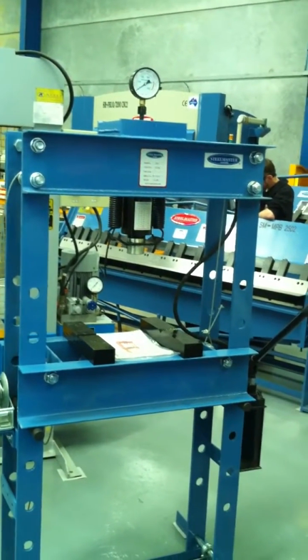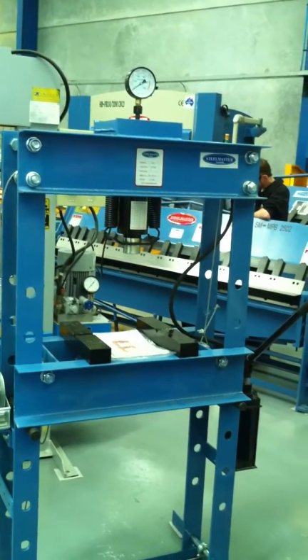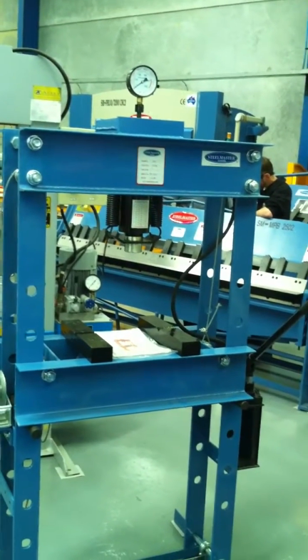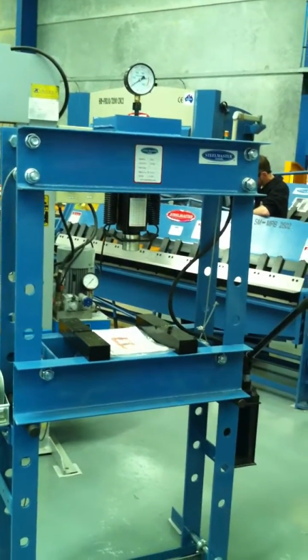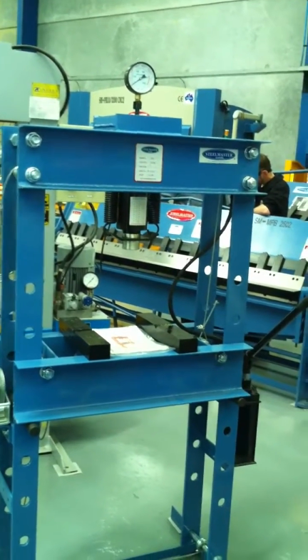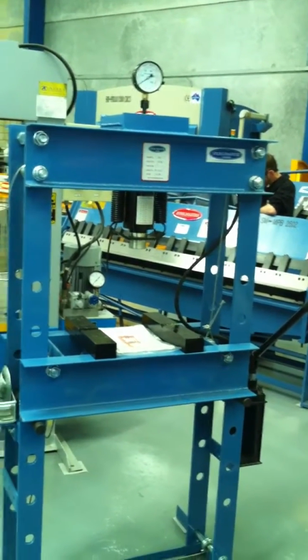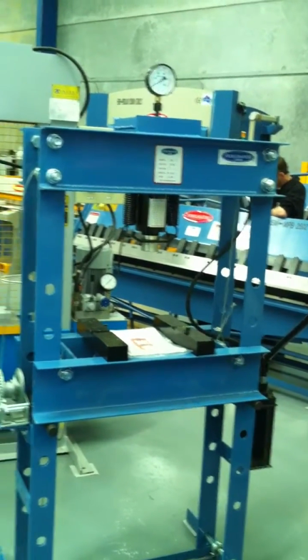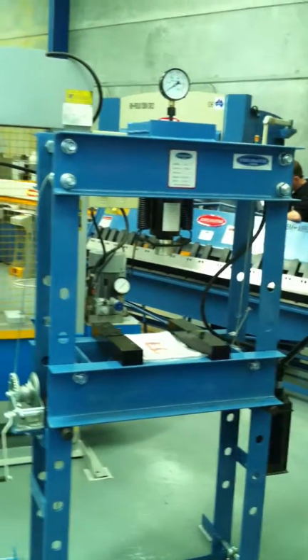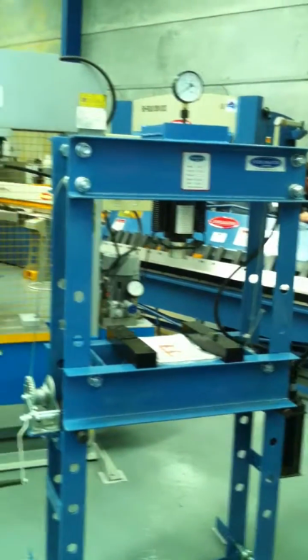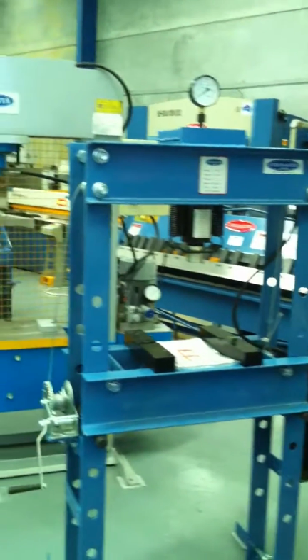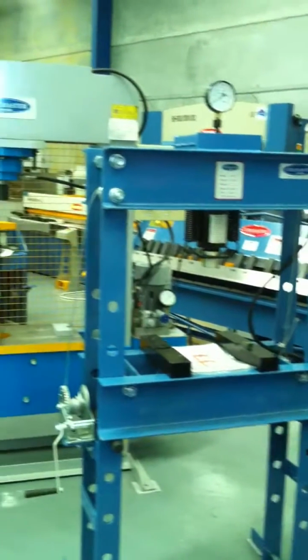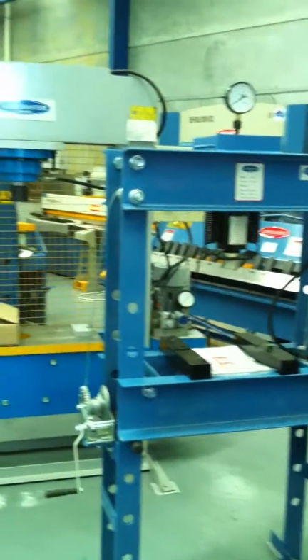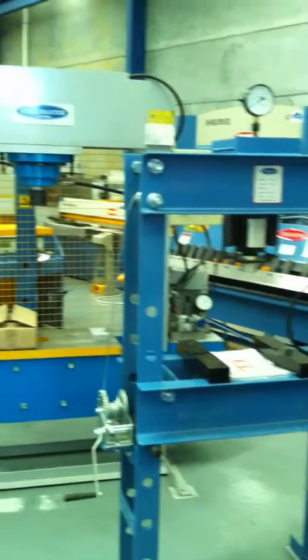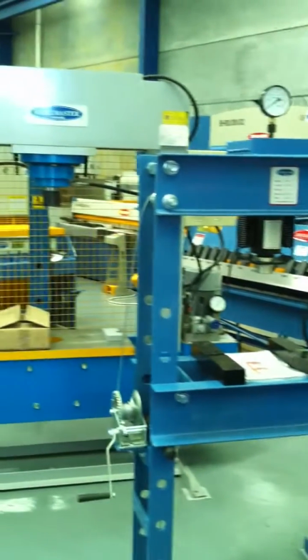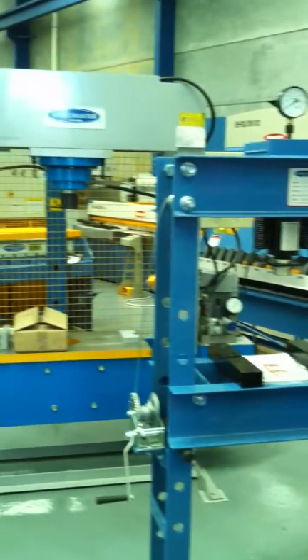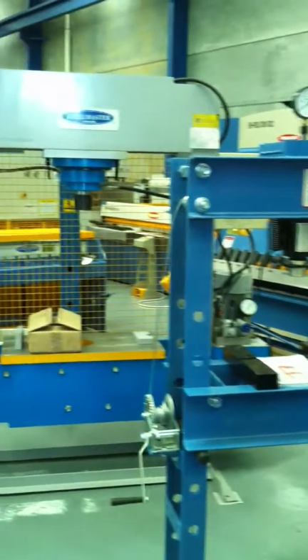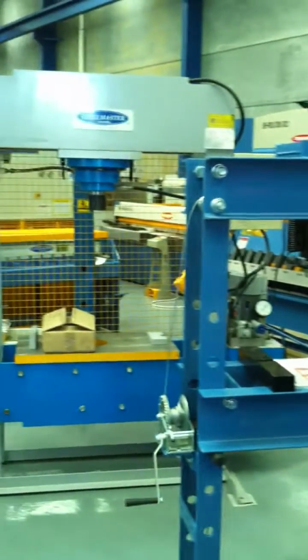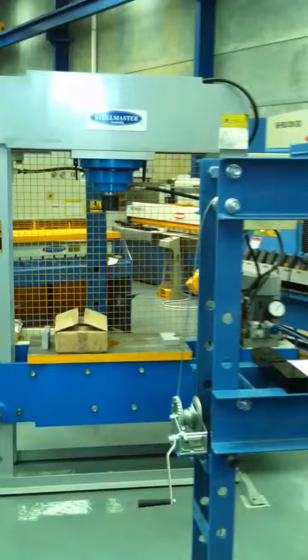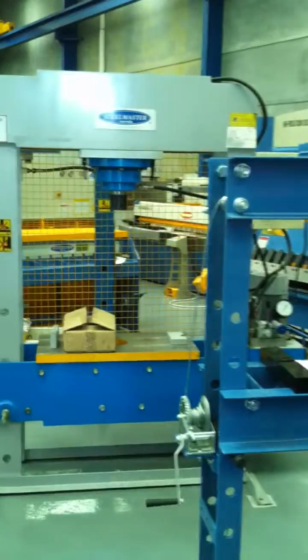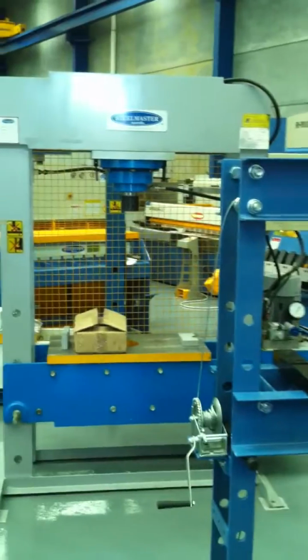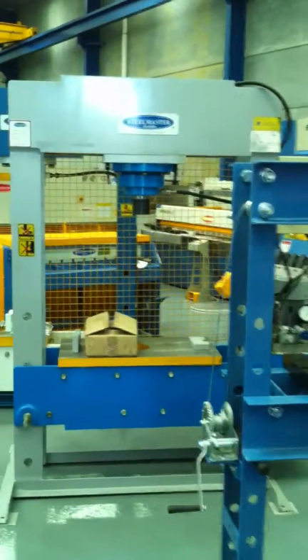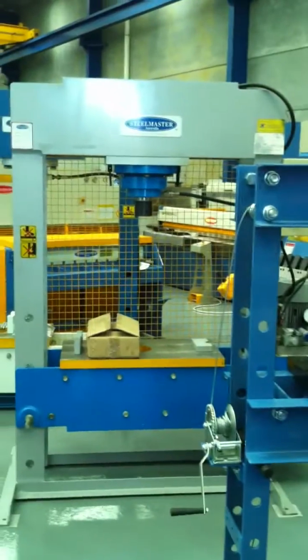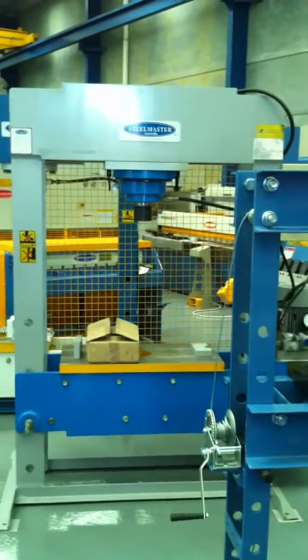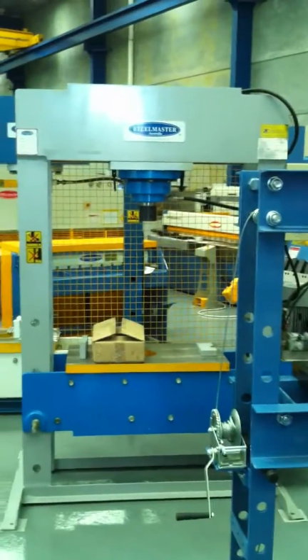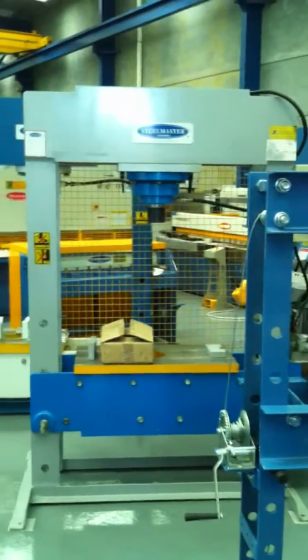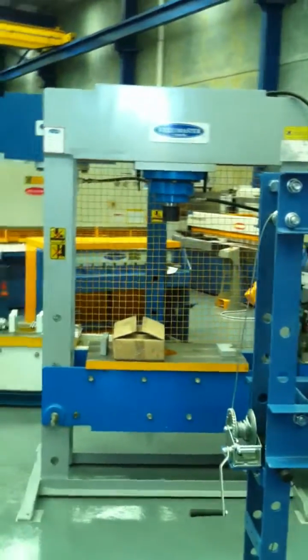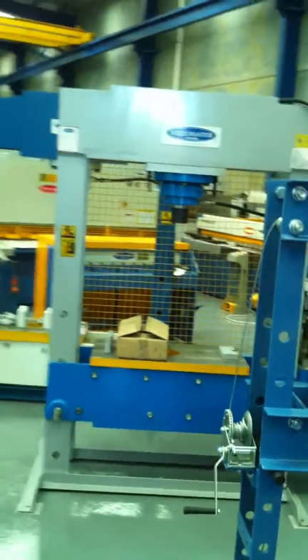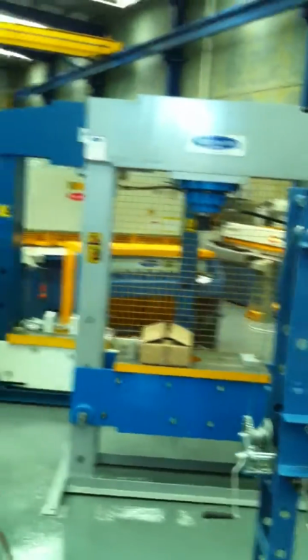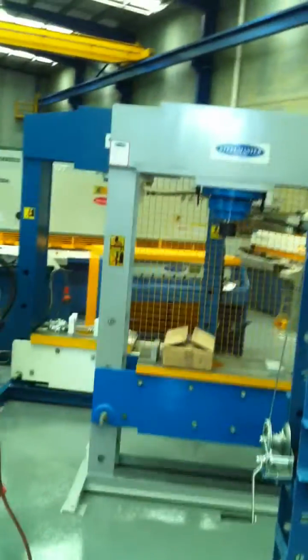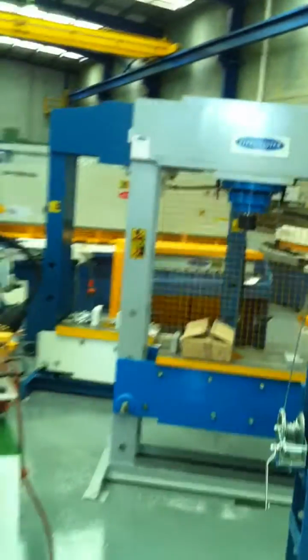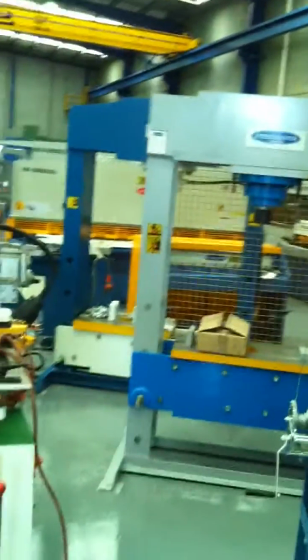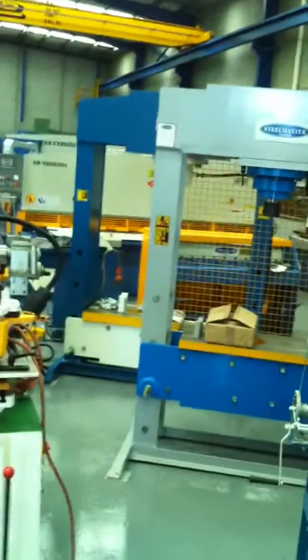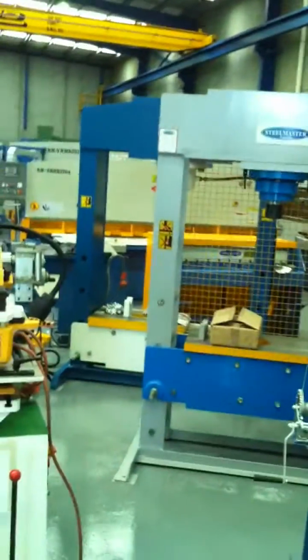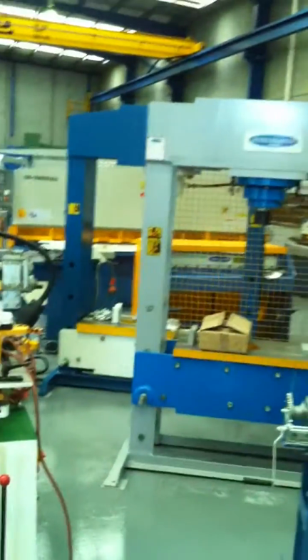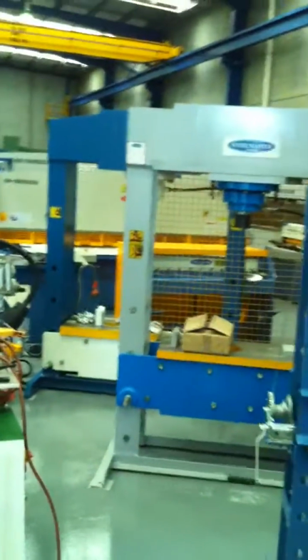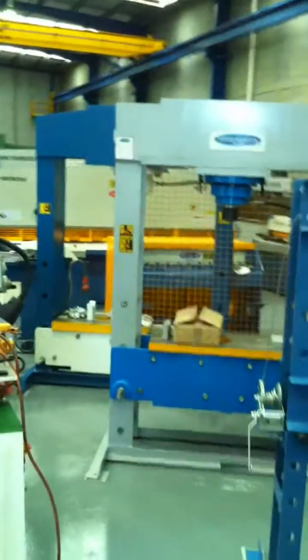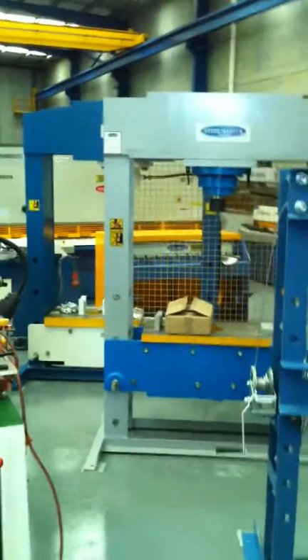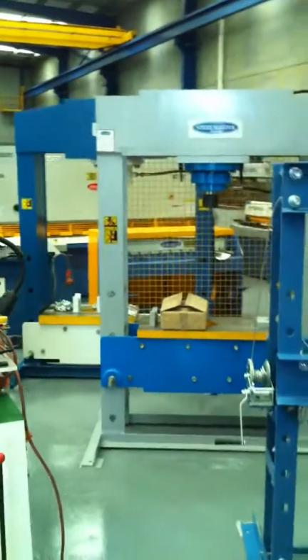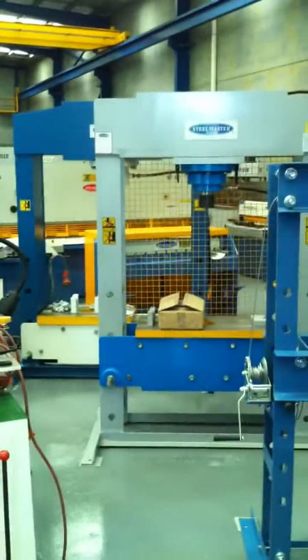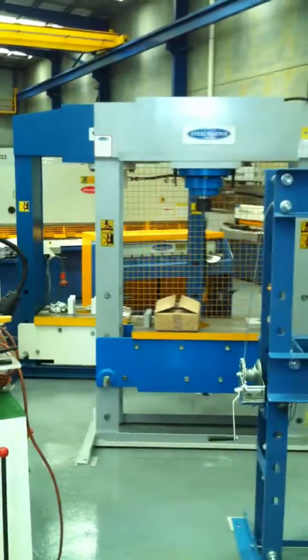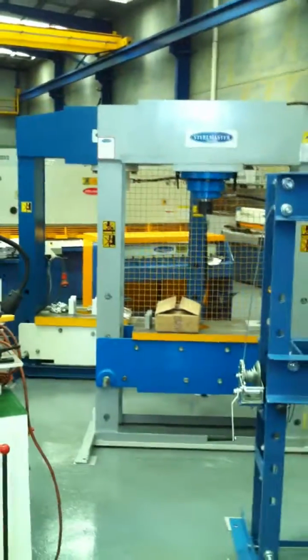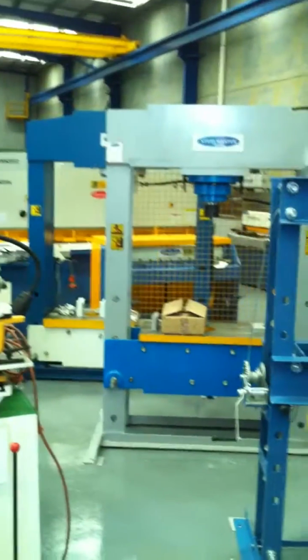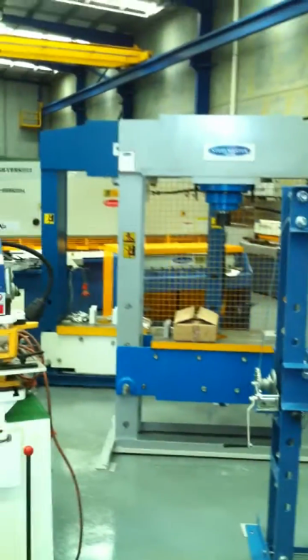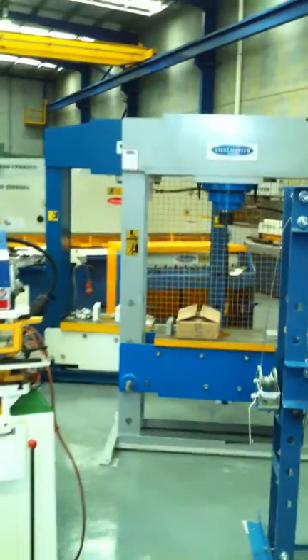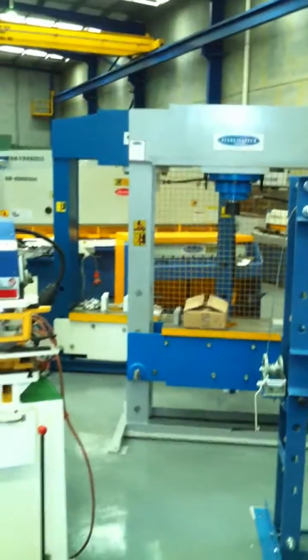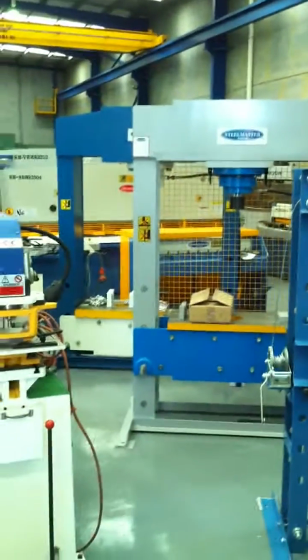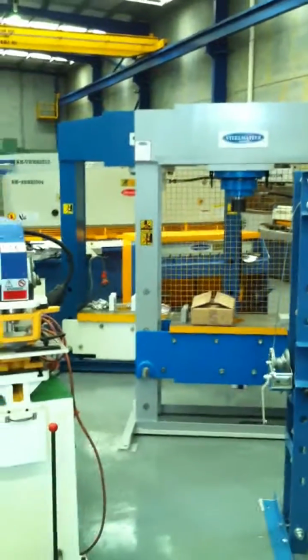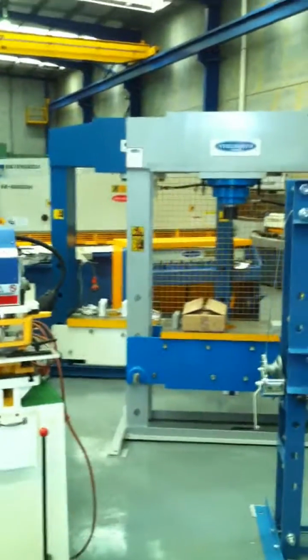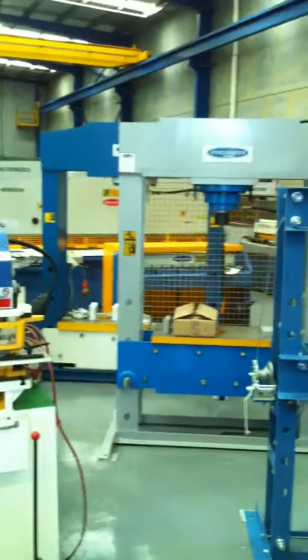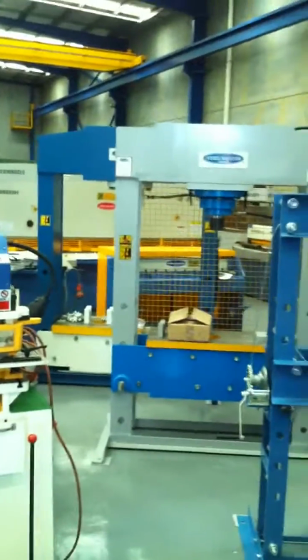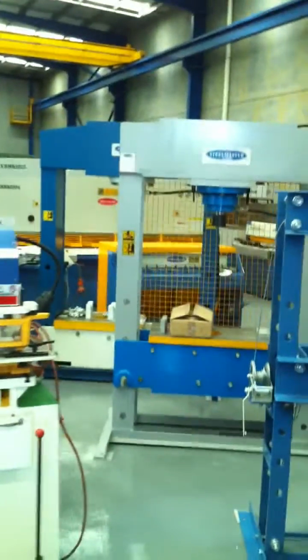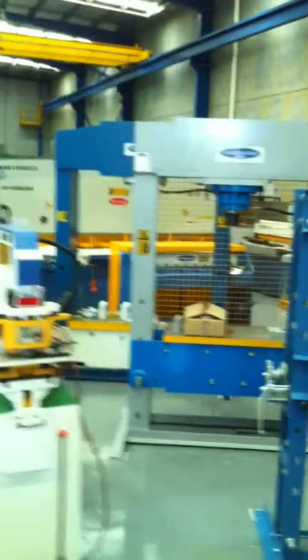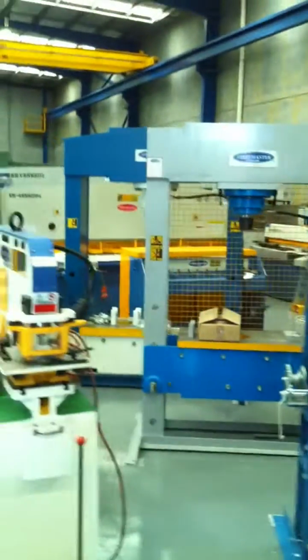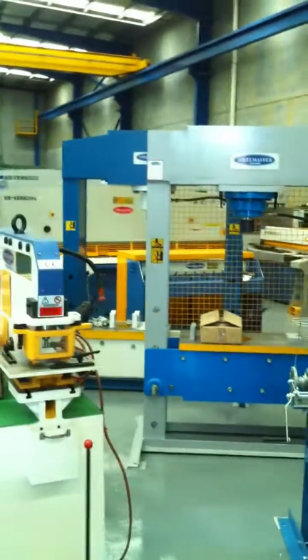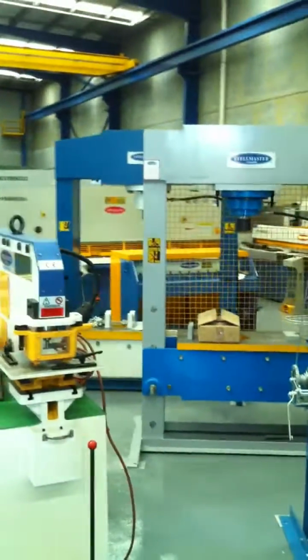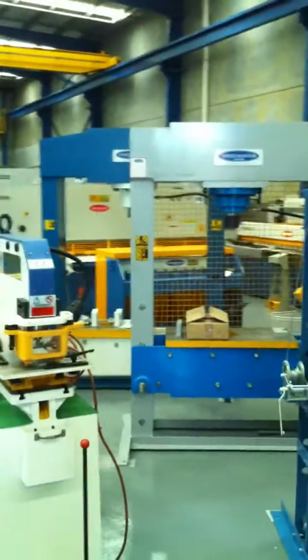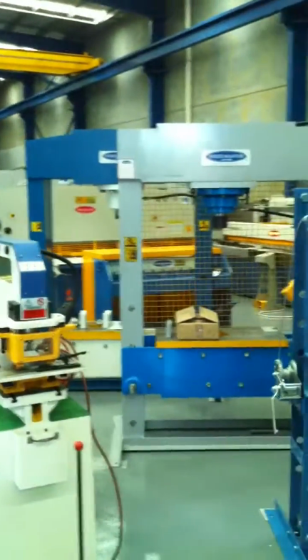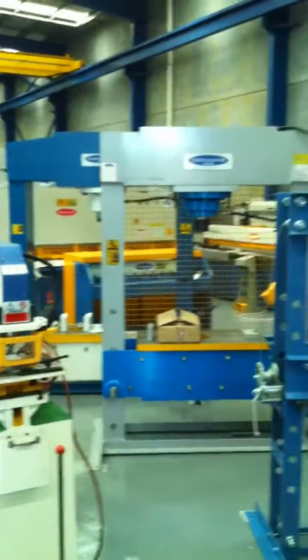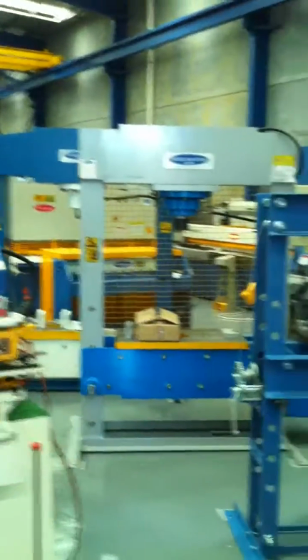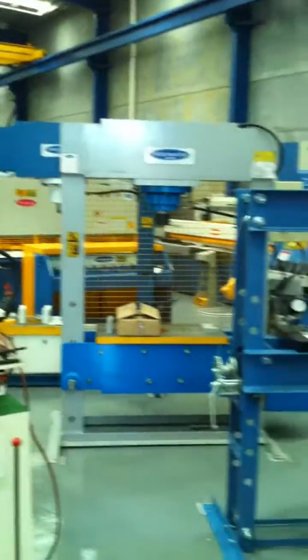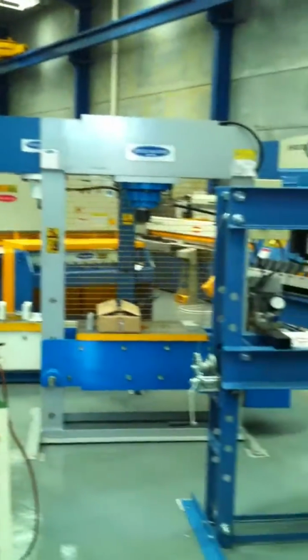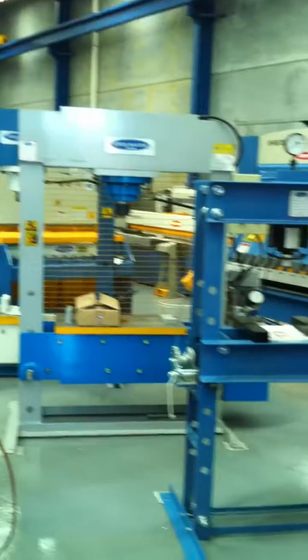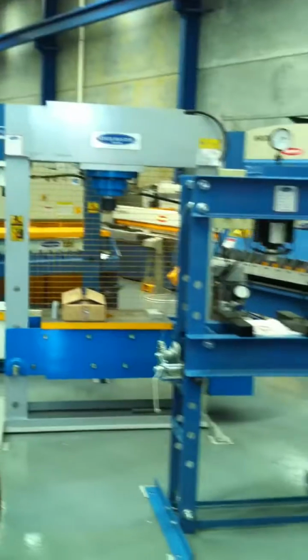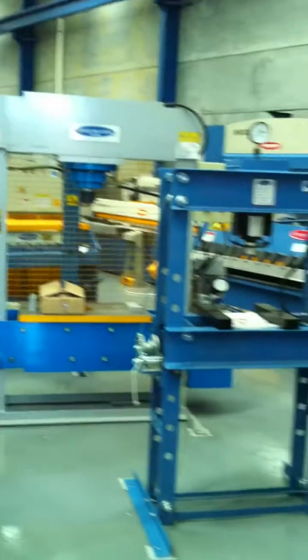We offer our hydraulic presses starting from 50 tonne, and as you can see behind there we've got other models in stock. We can offer these up to 600-tonne capacity.